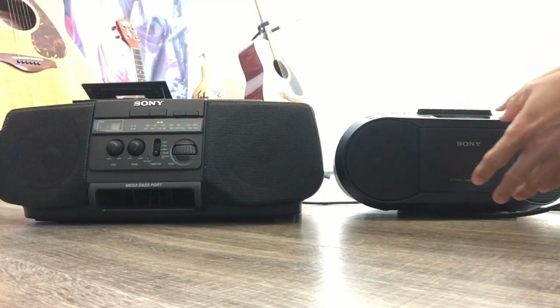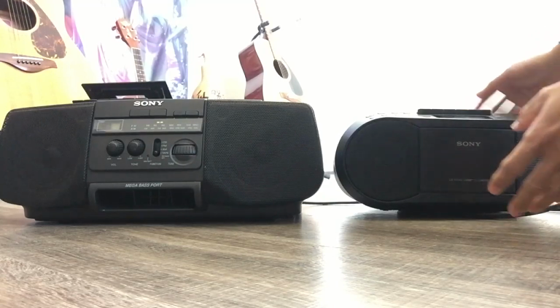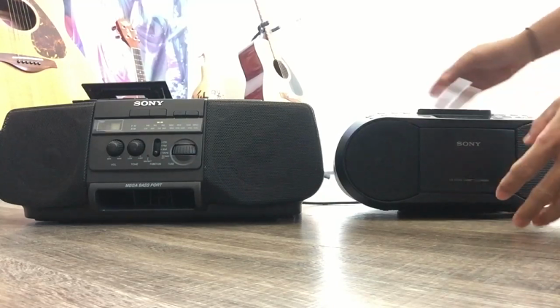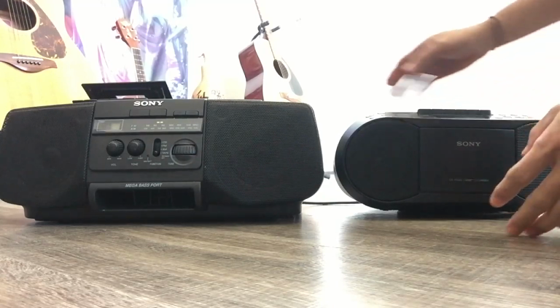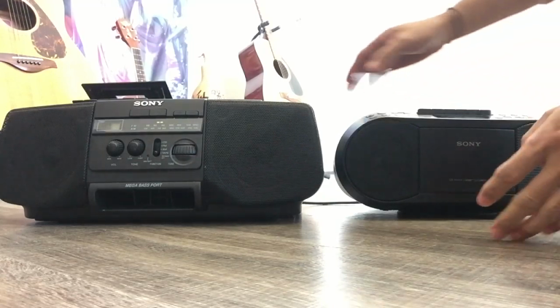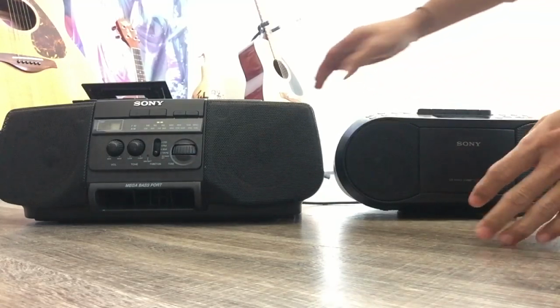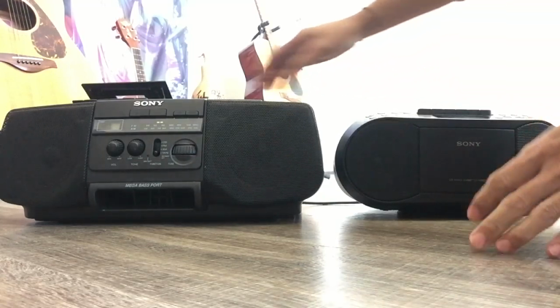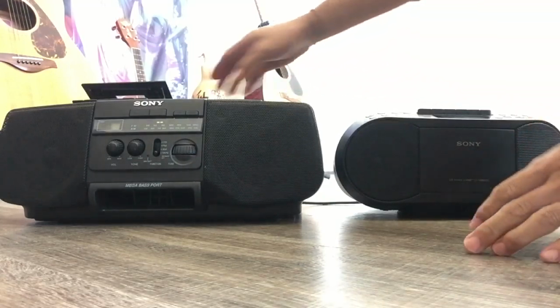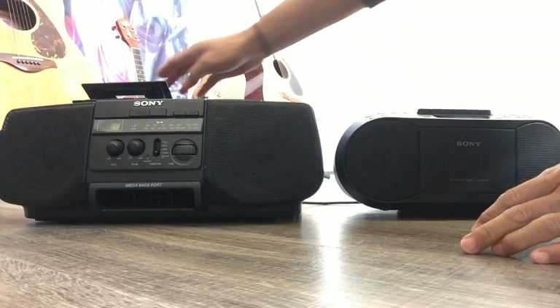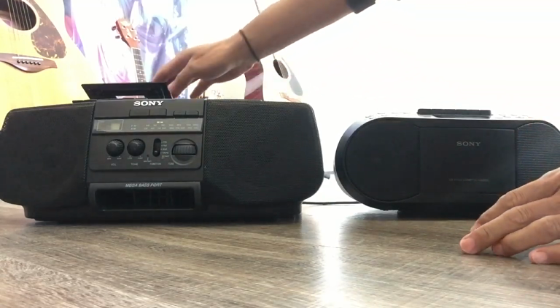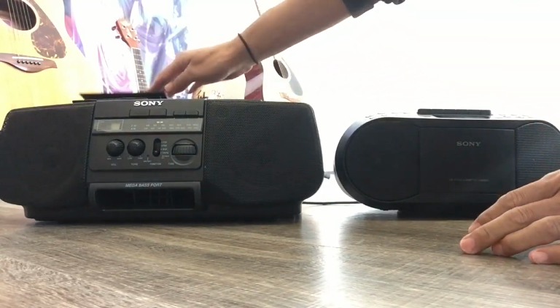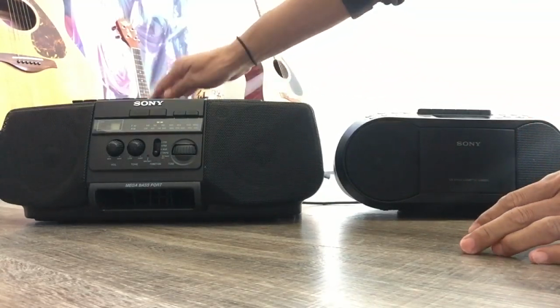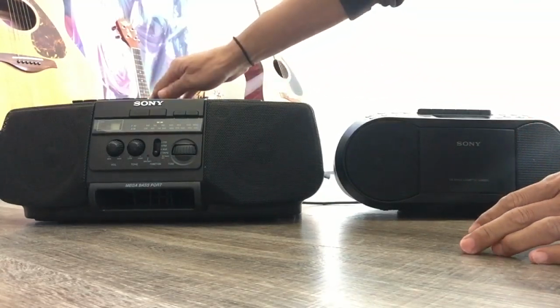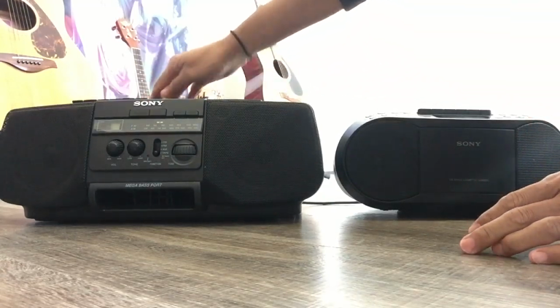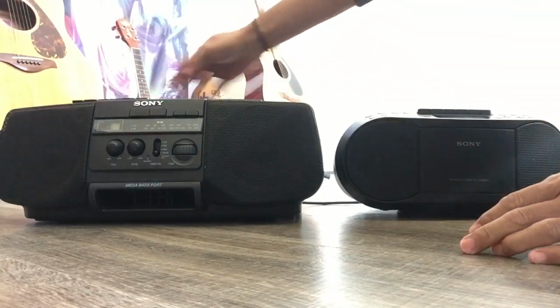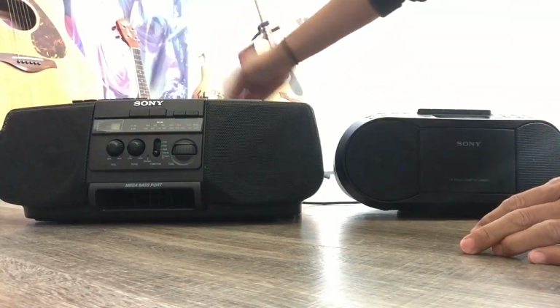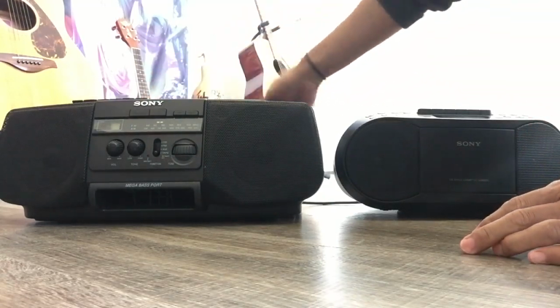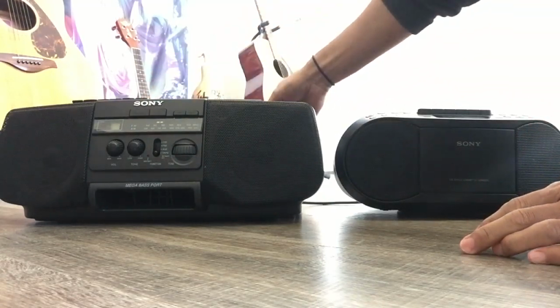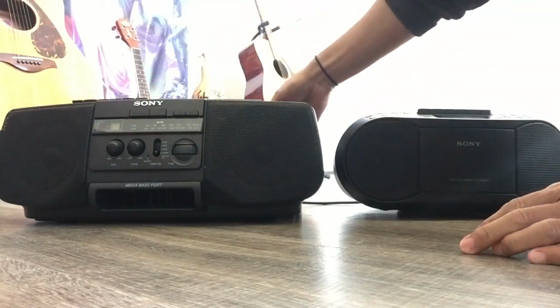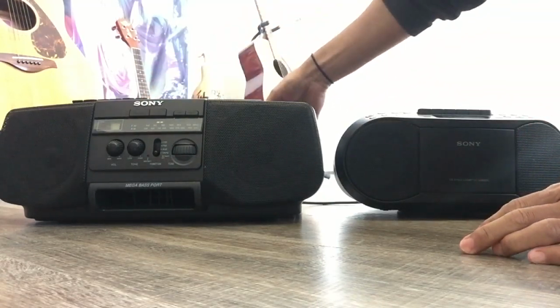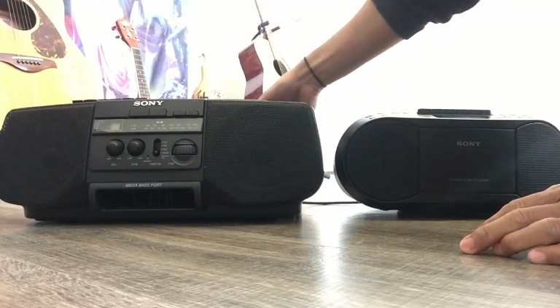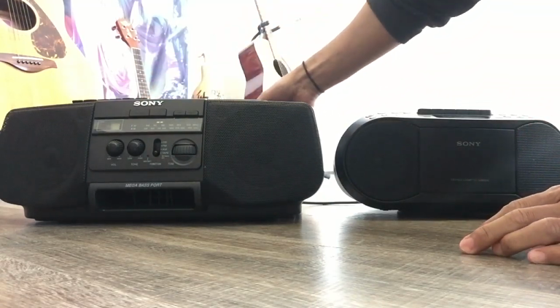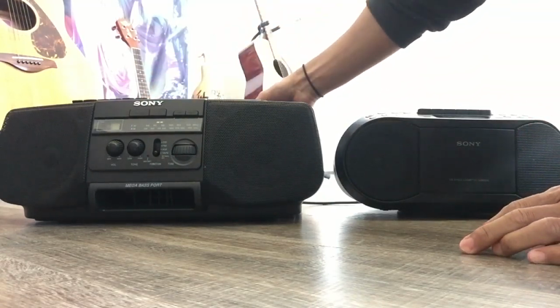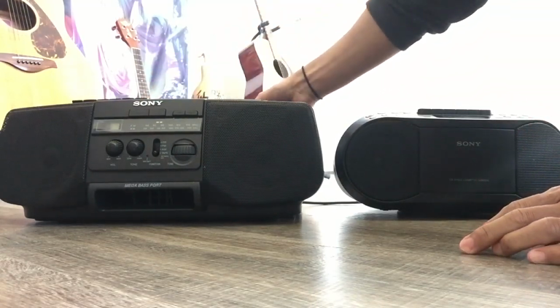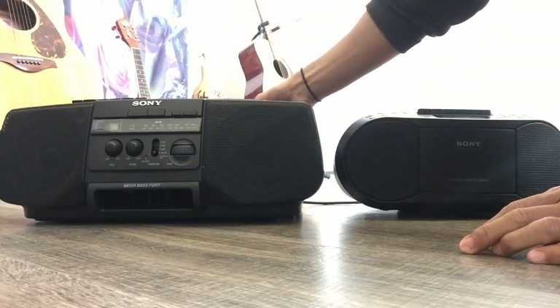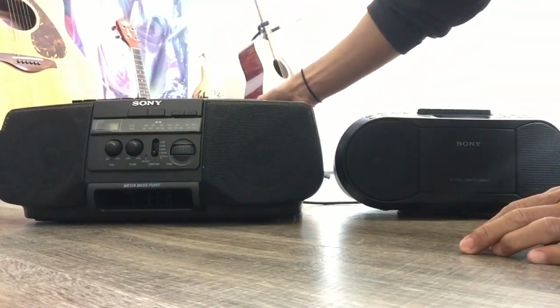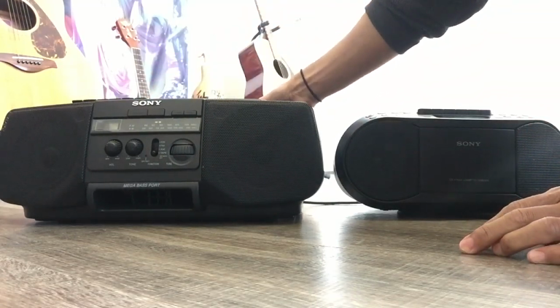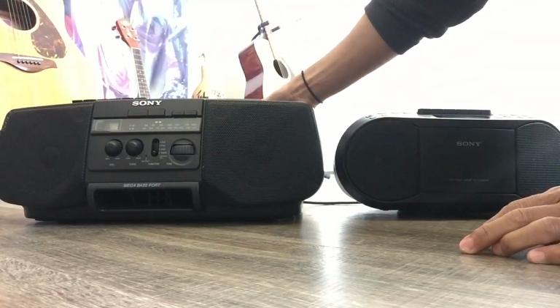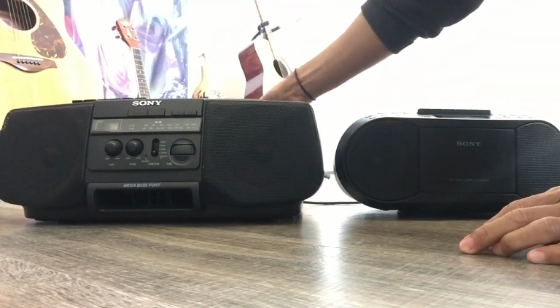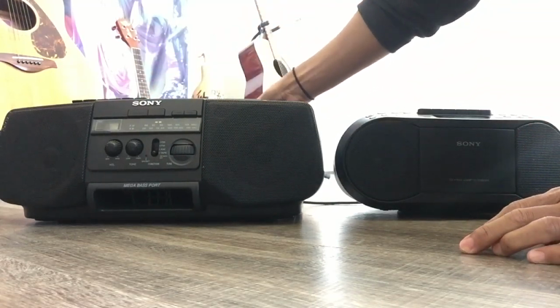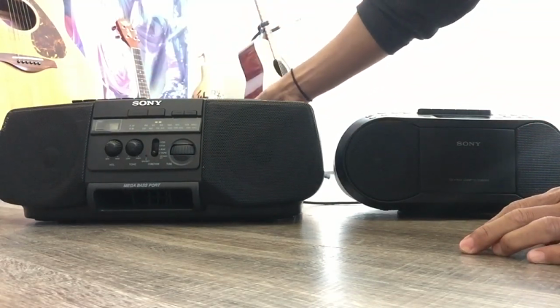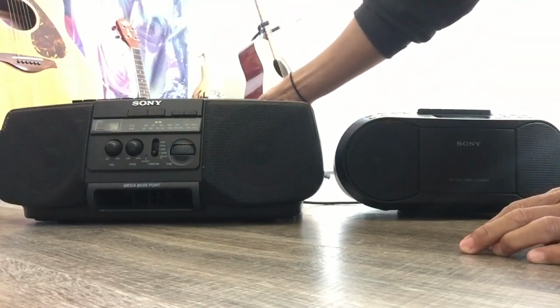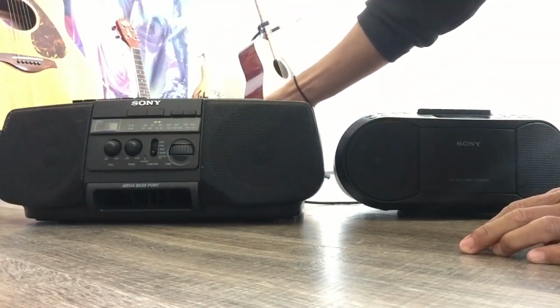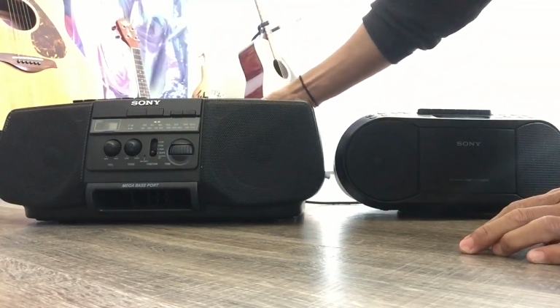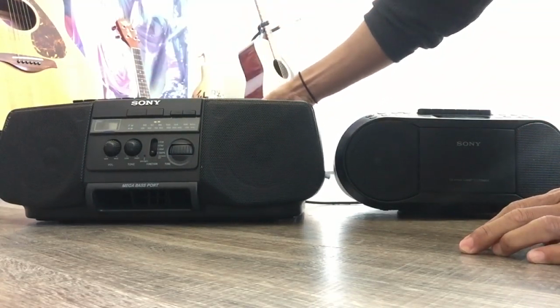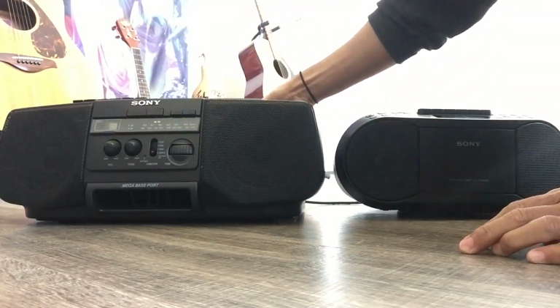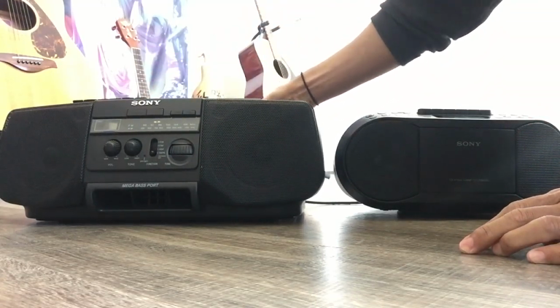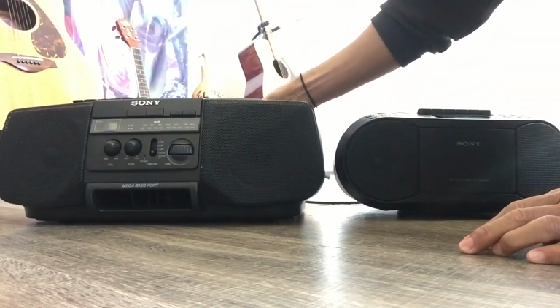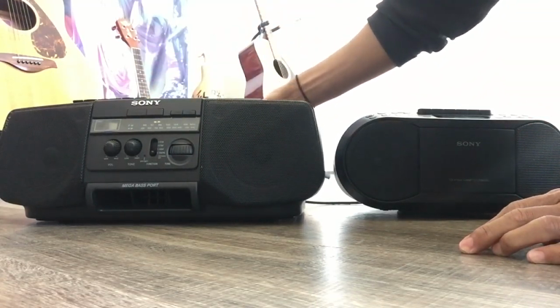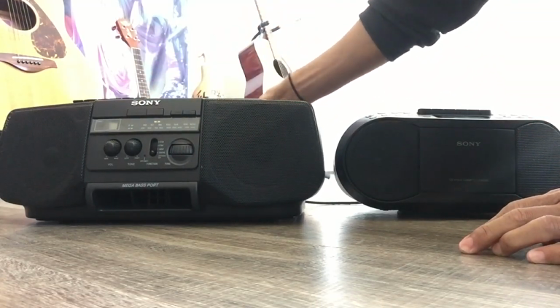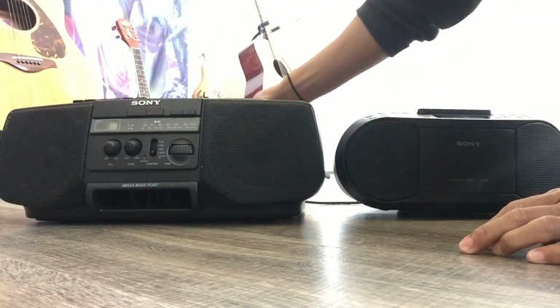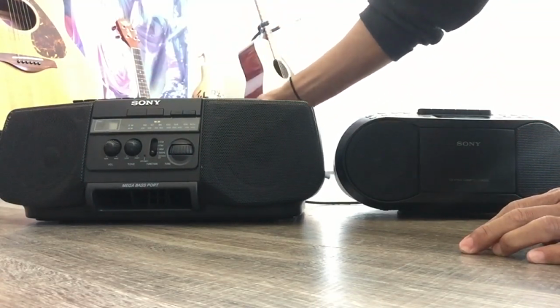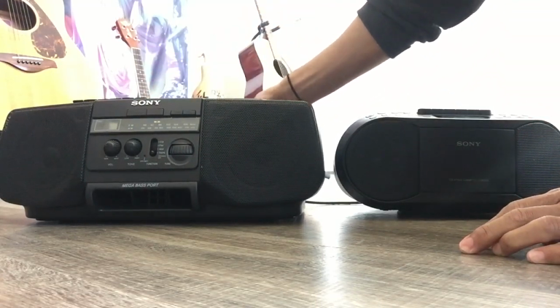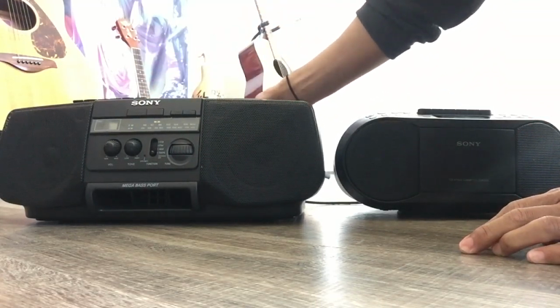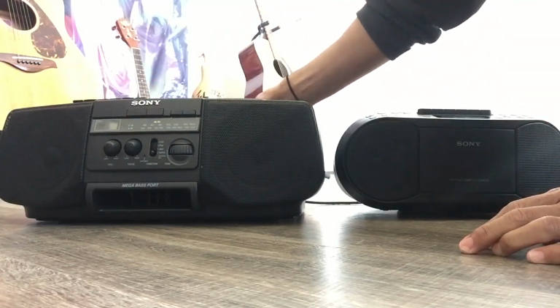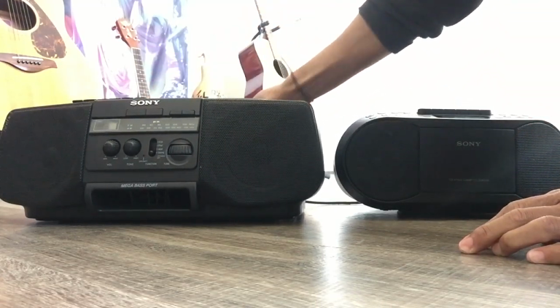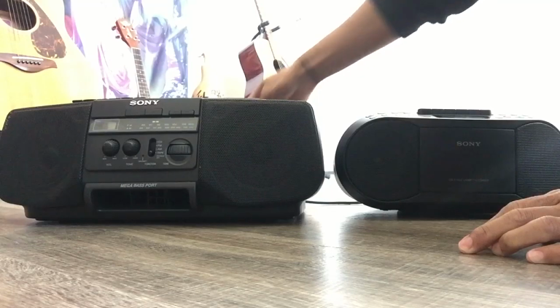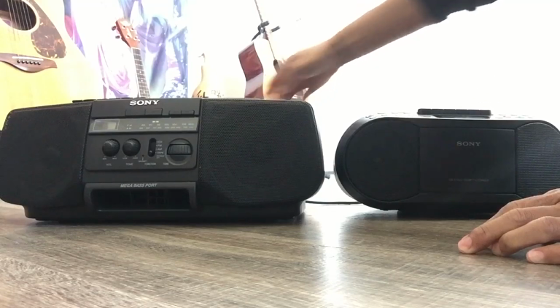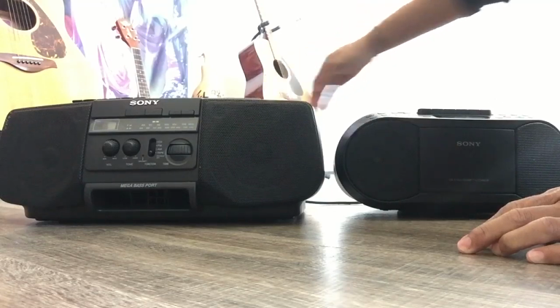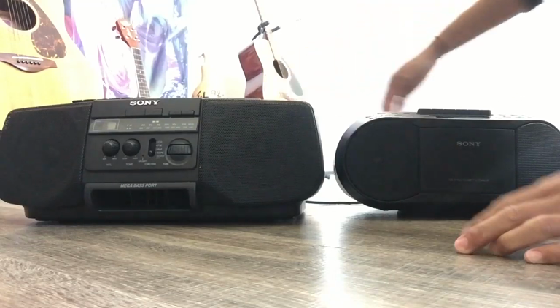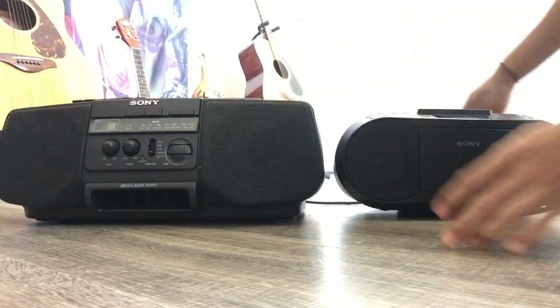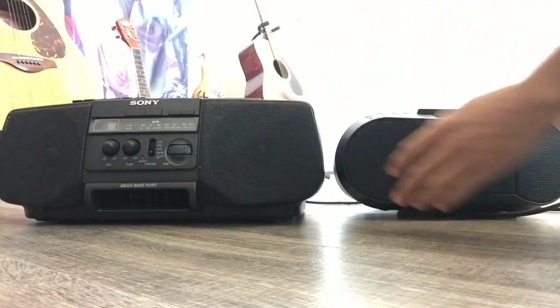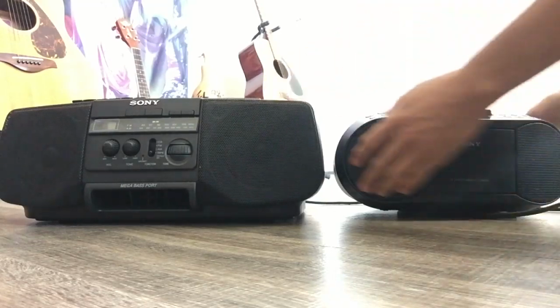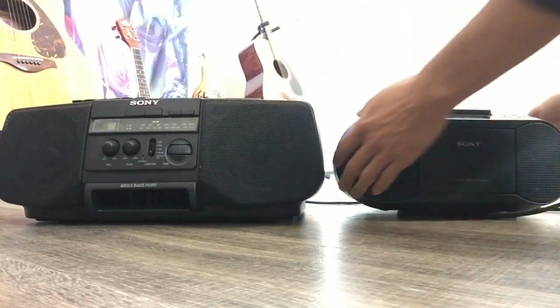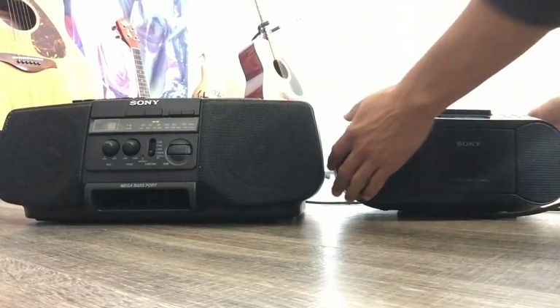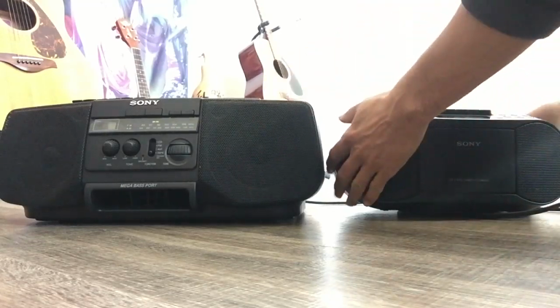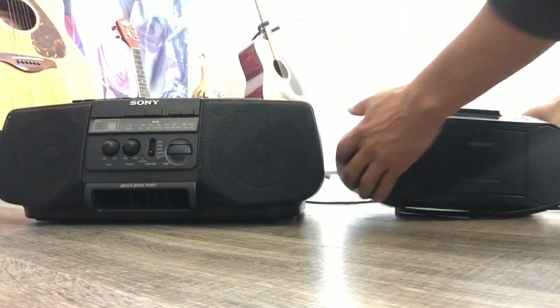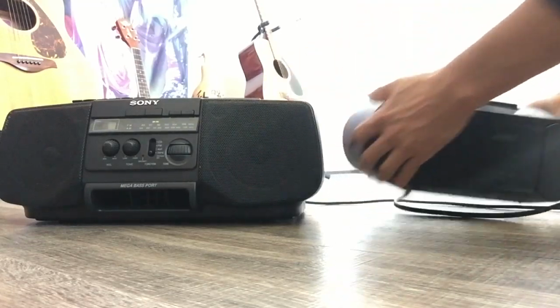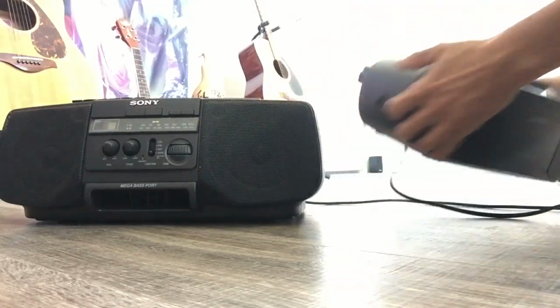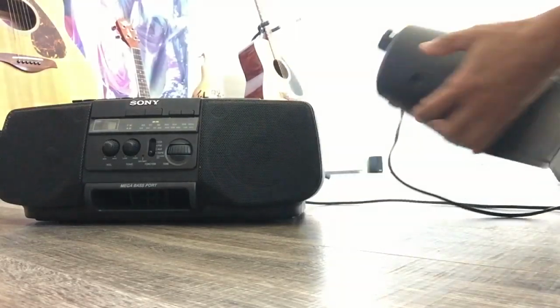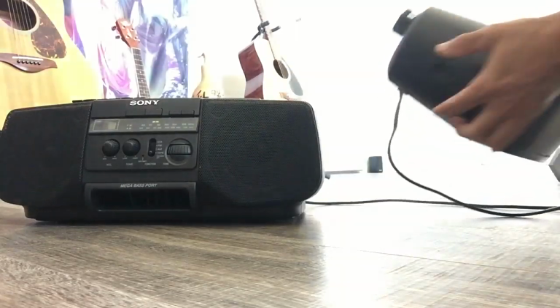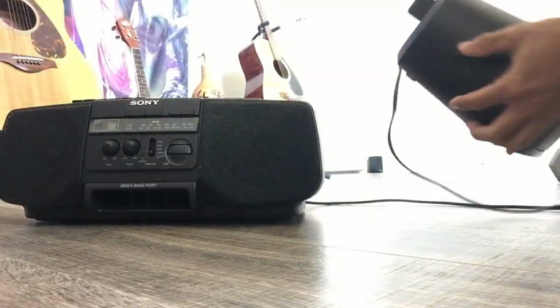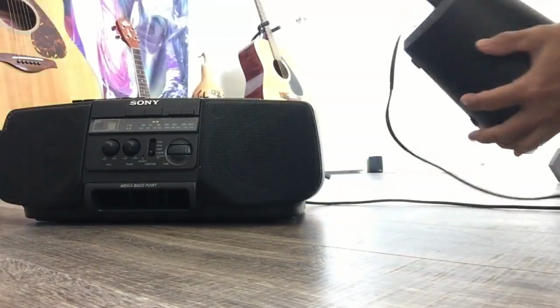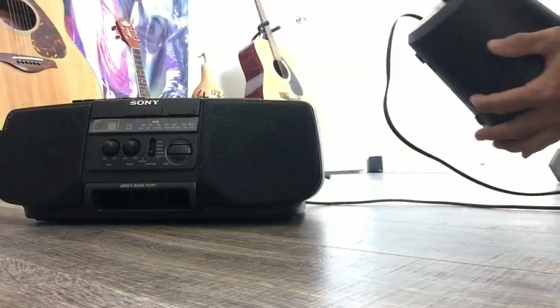By the radio, you can tell the difference between the two as well — sound quality on different stations. I don't want to play the radio station on camera because of copyright issues.